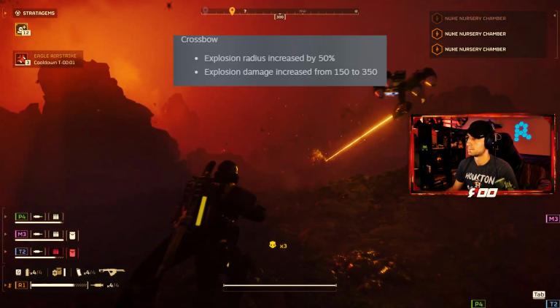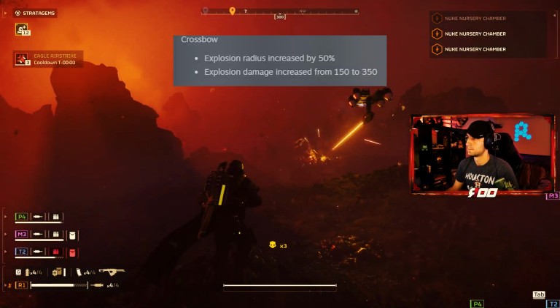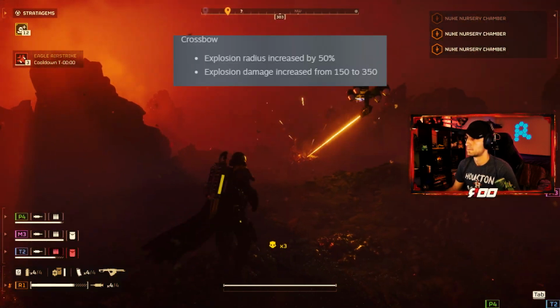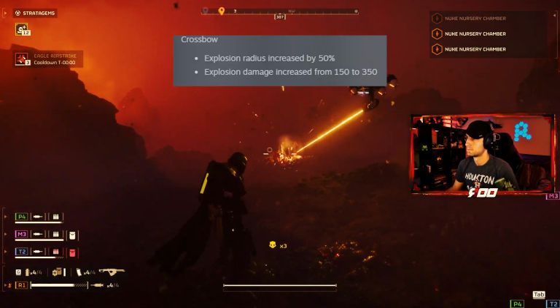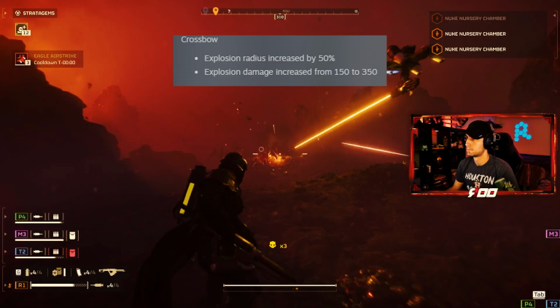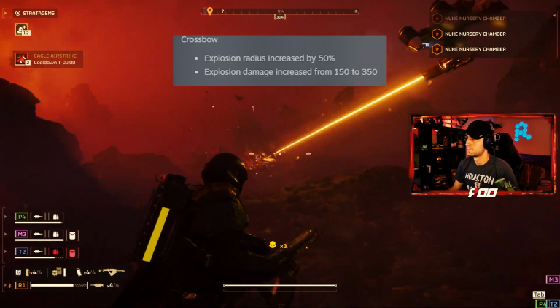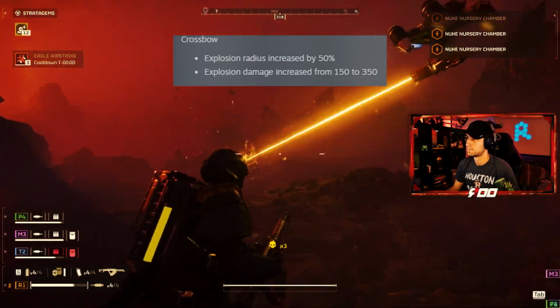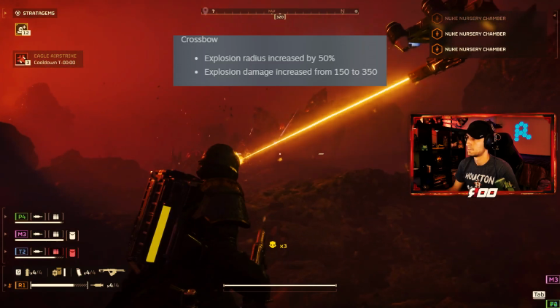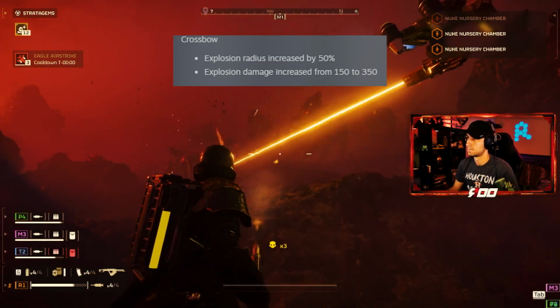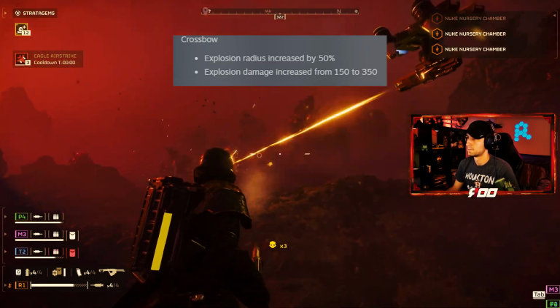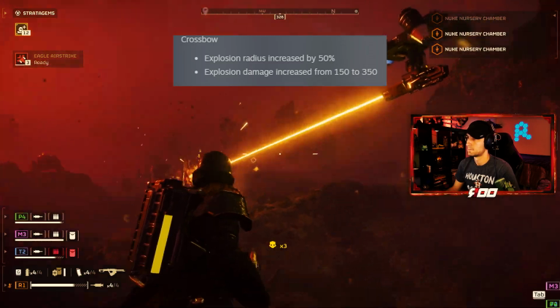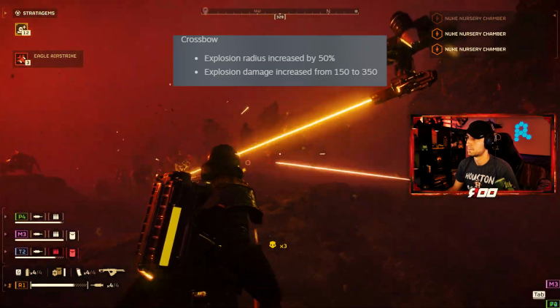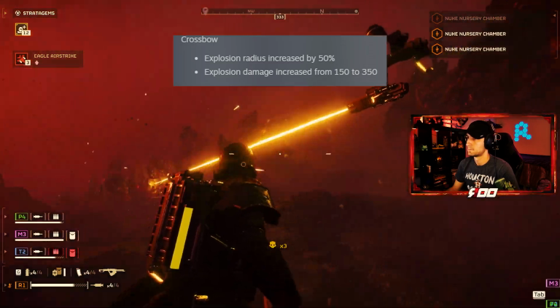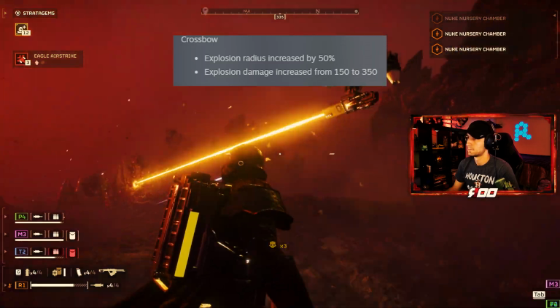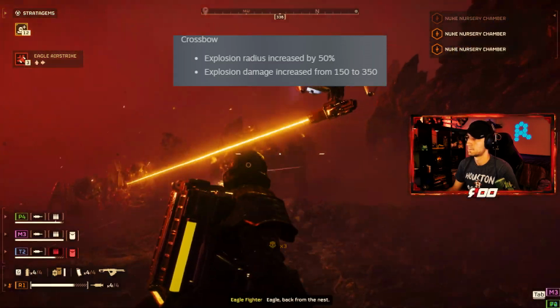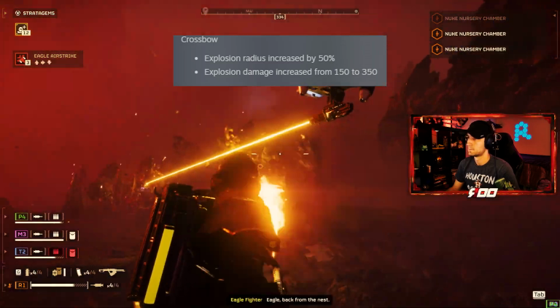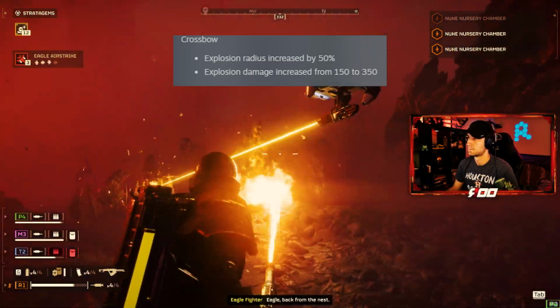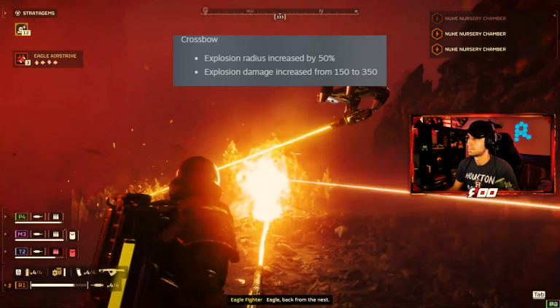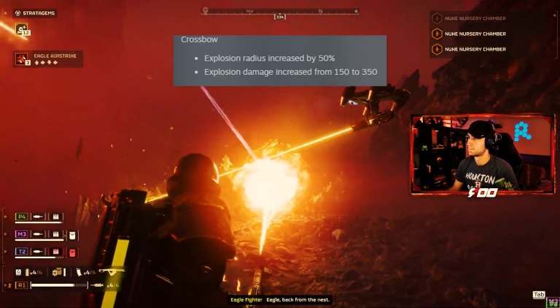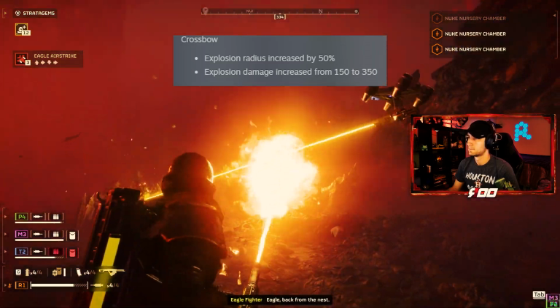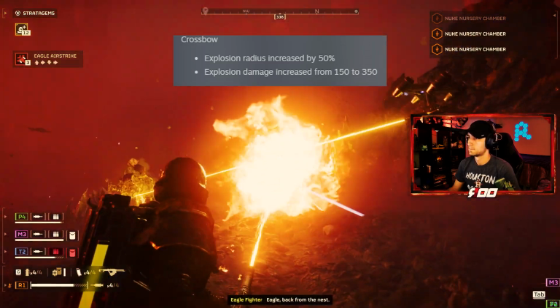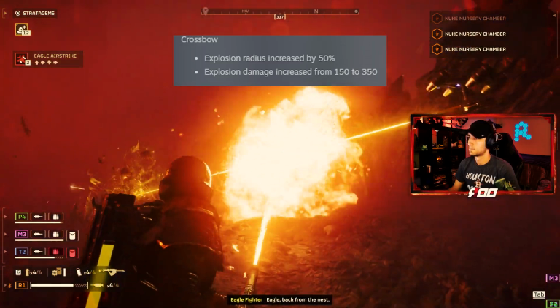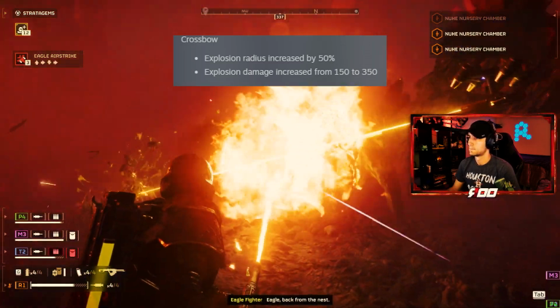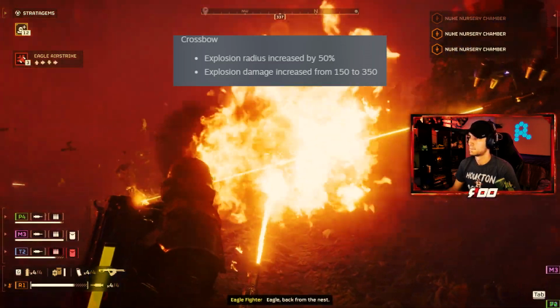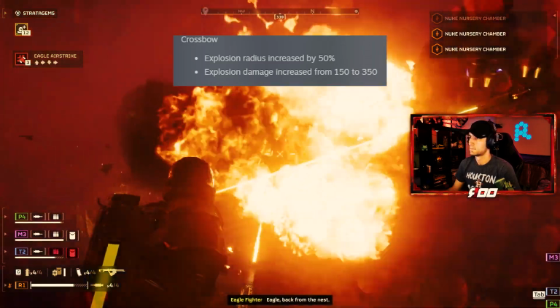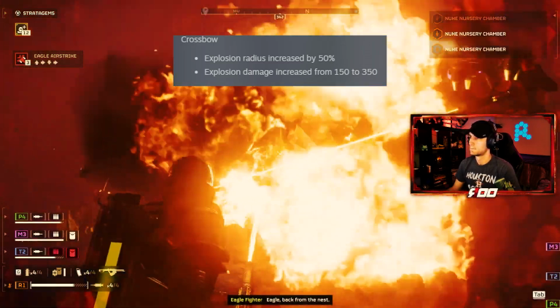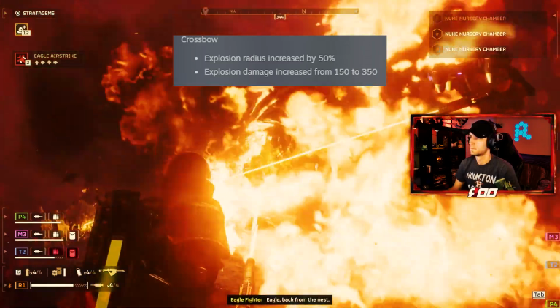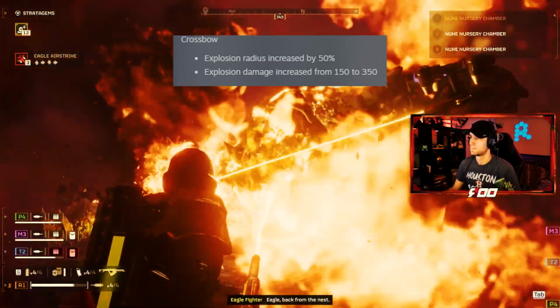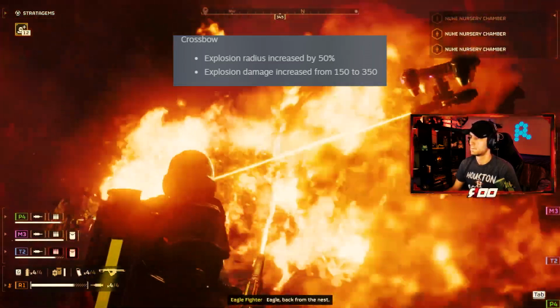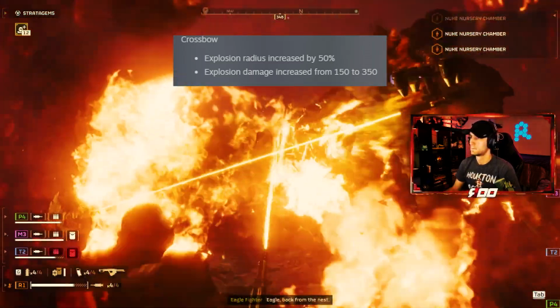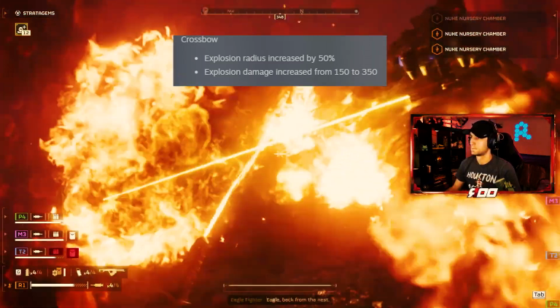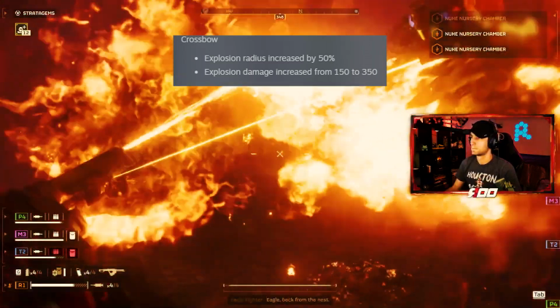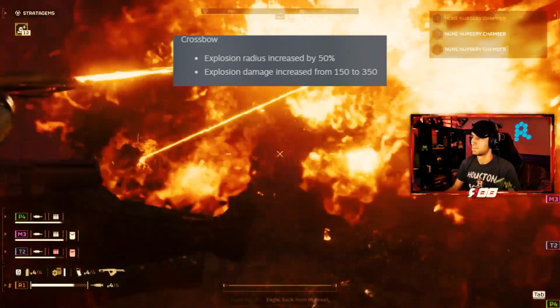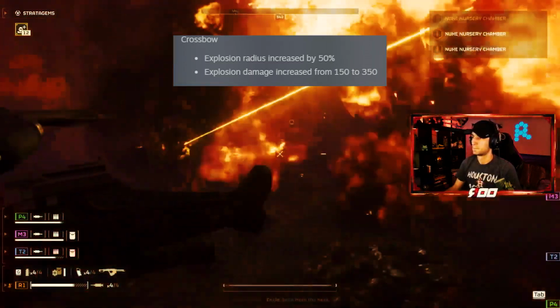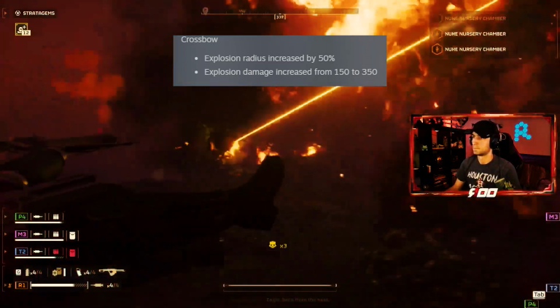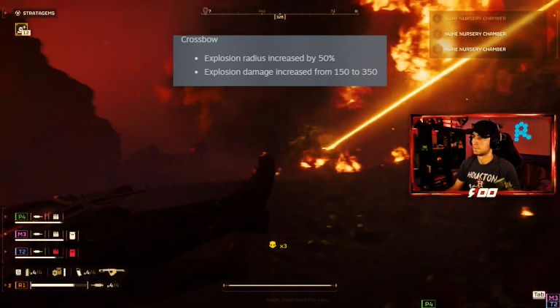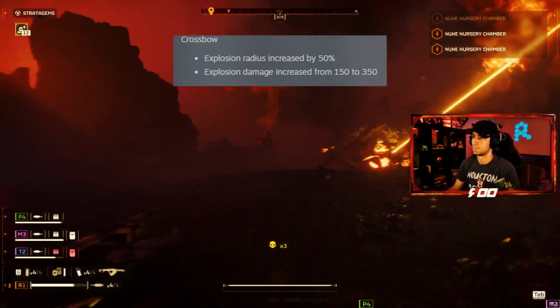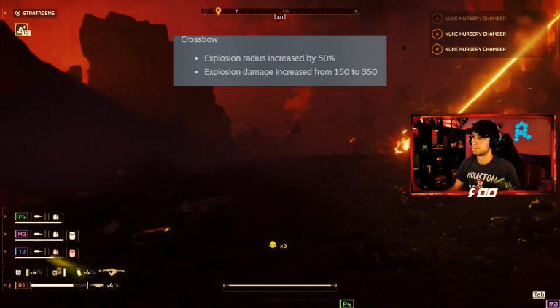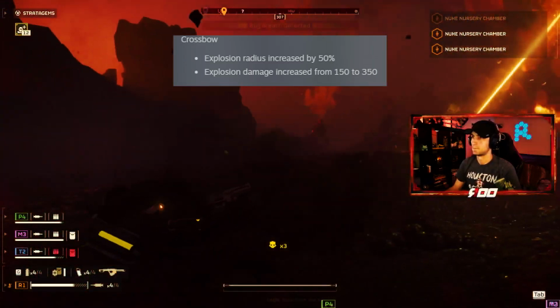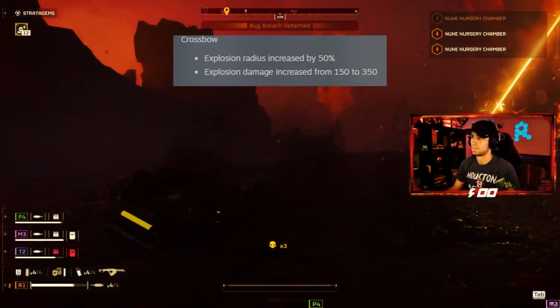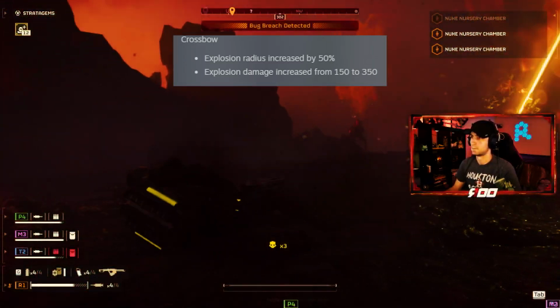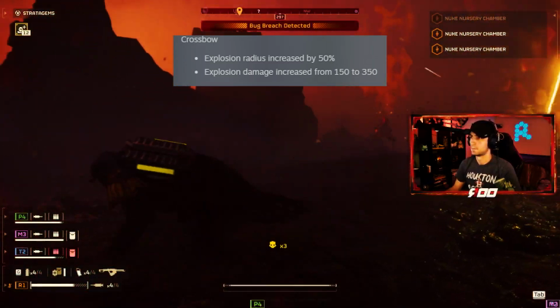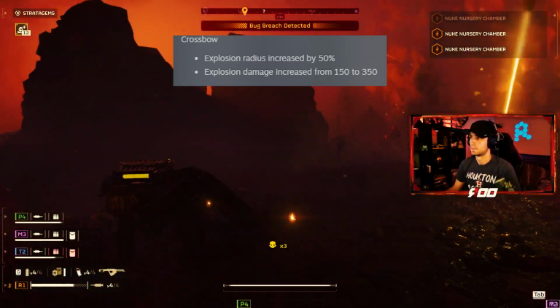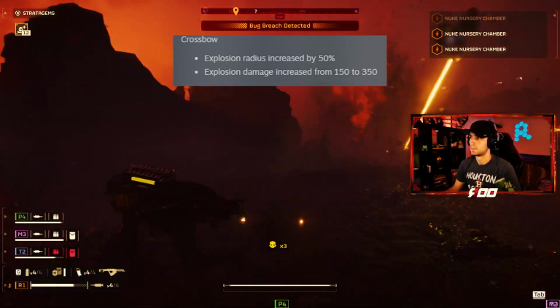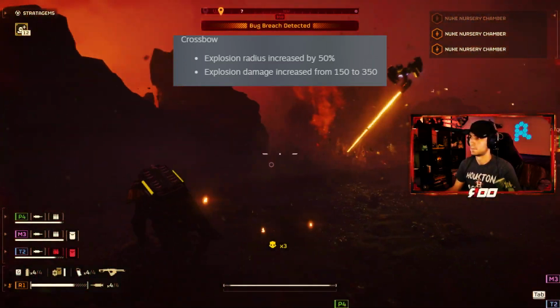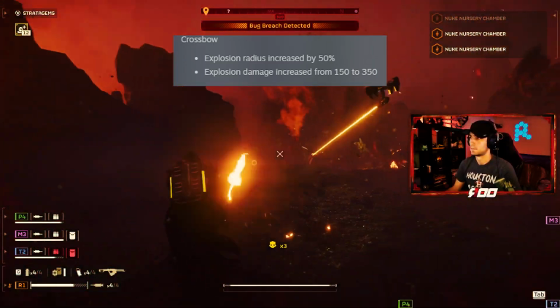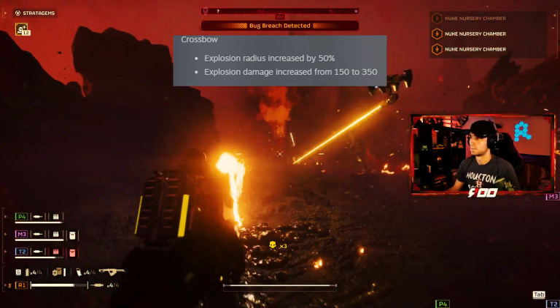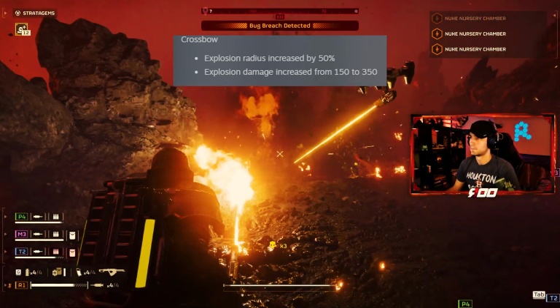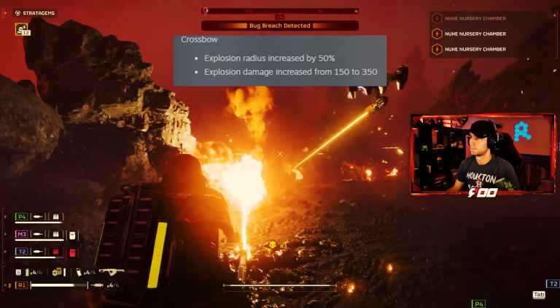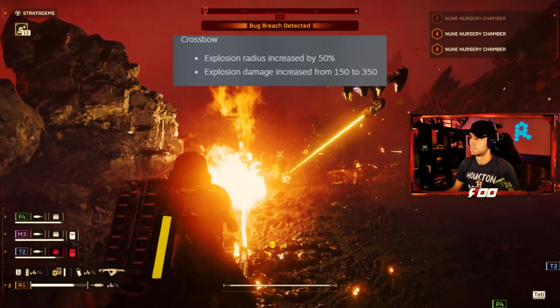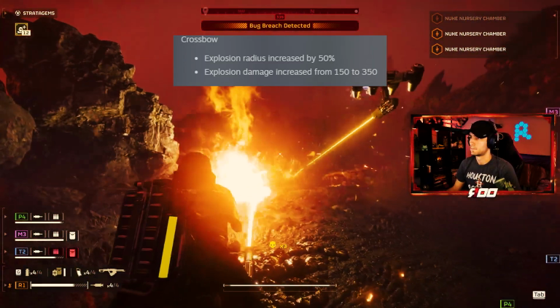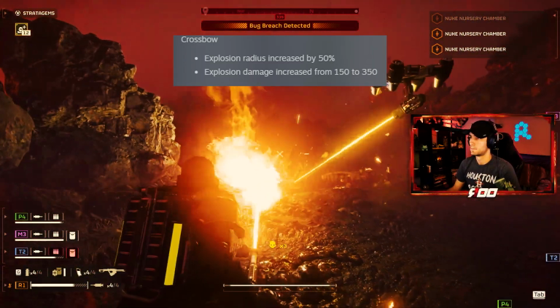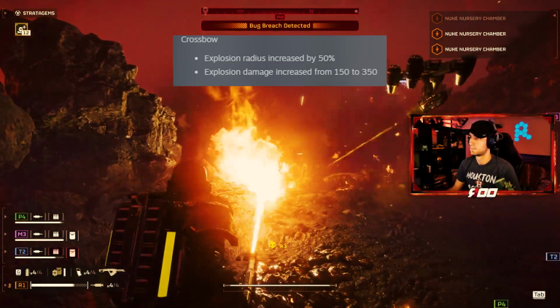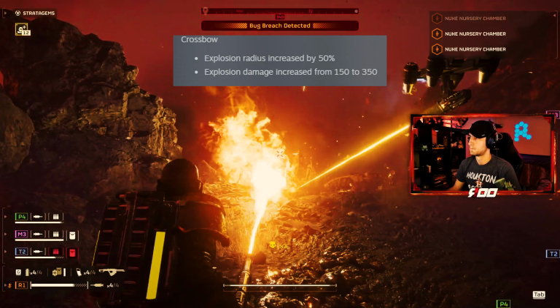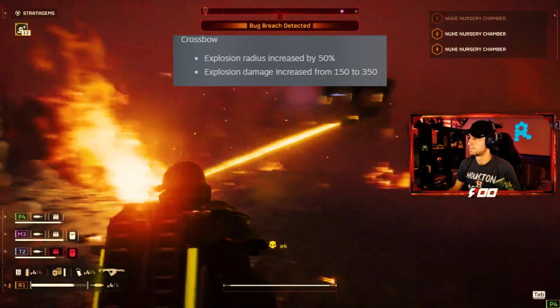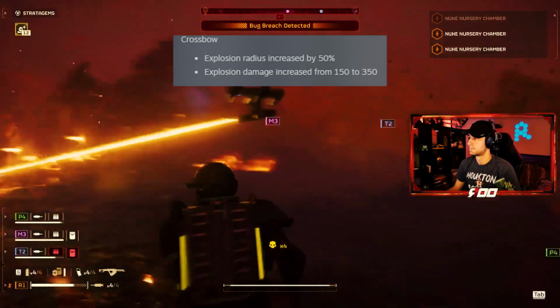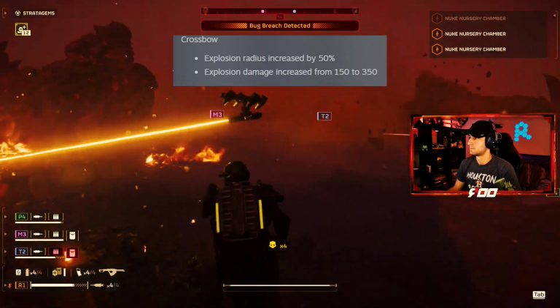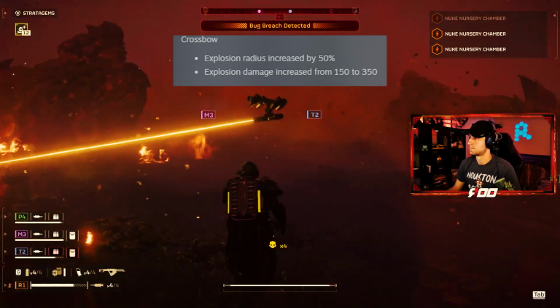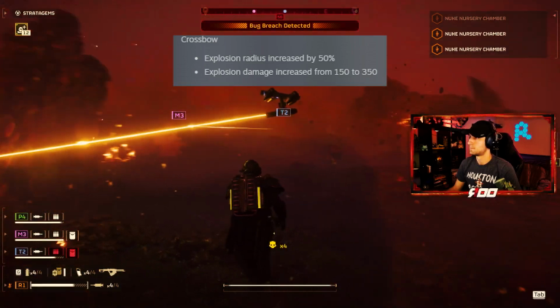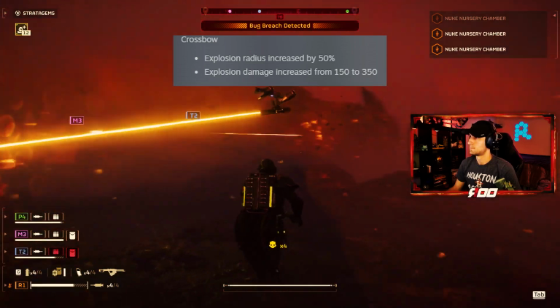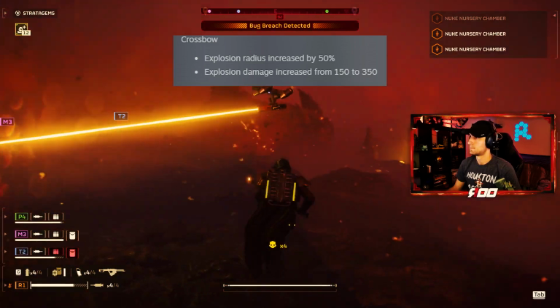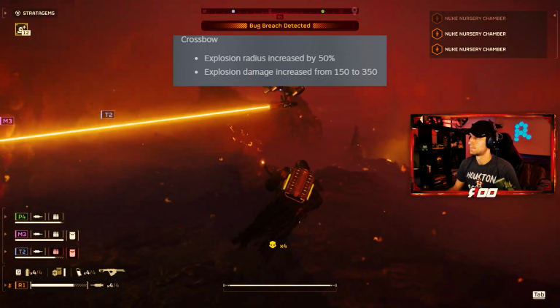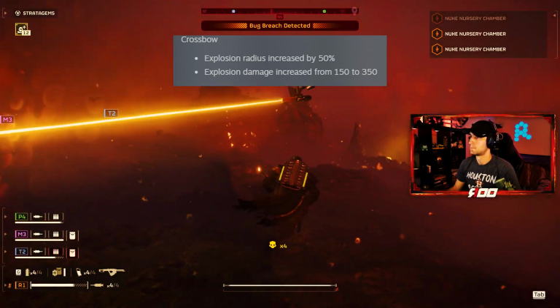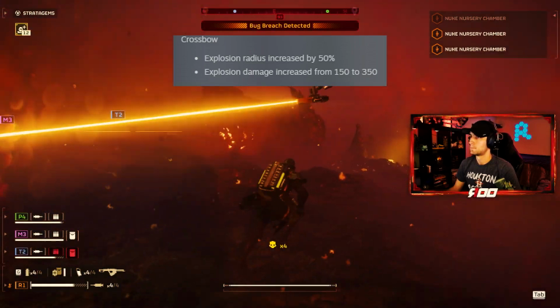Crossbow: explosion radius increased by 50%, and explosive damage increased from 150 to 350.